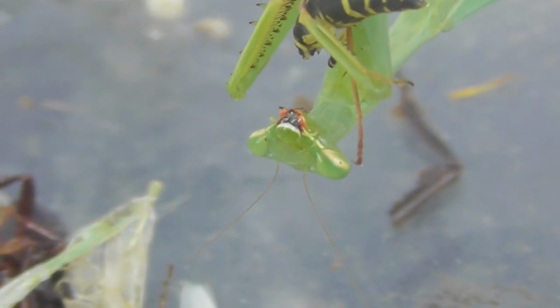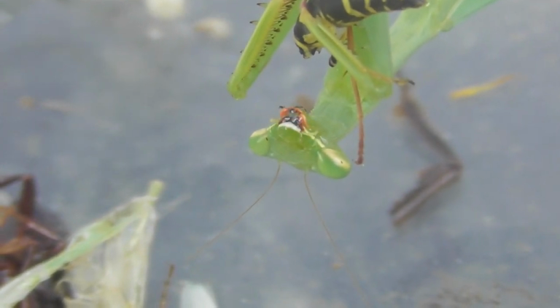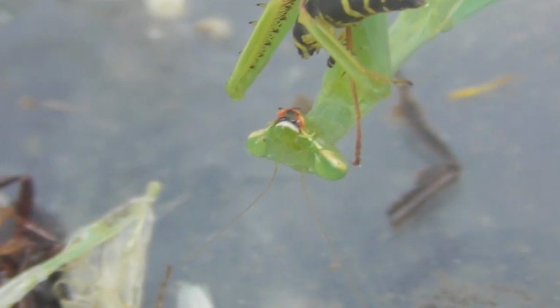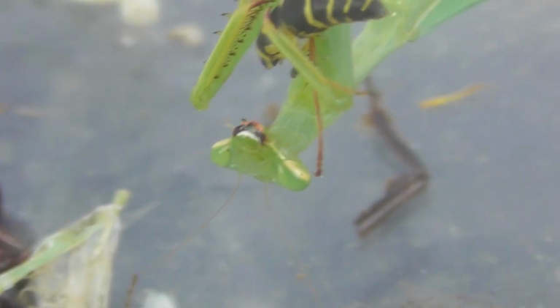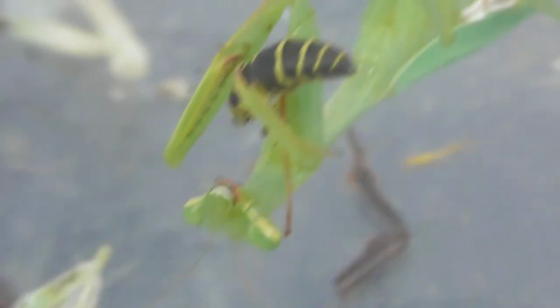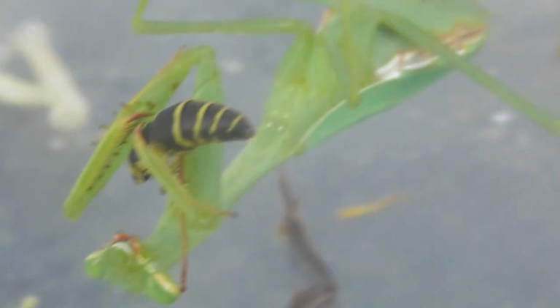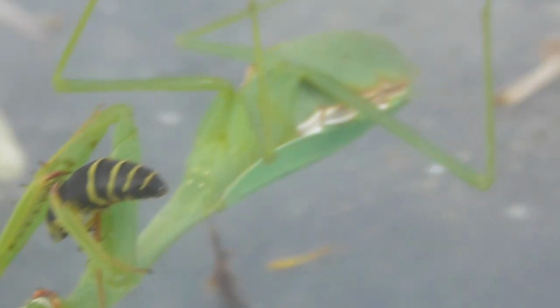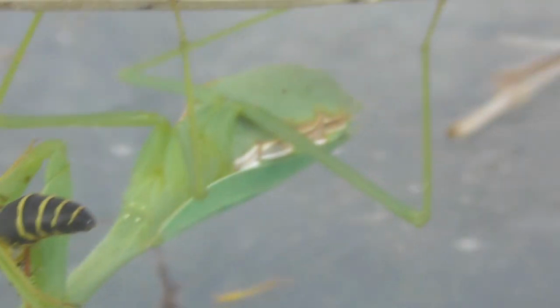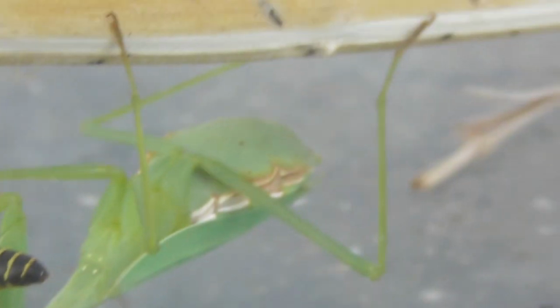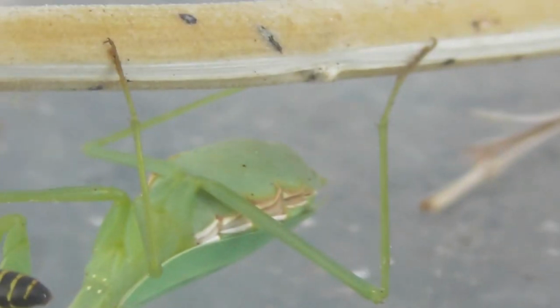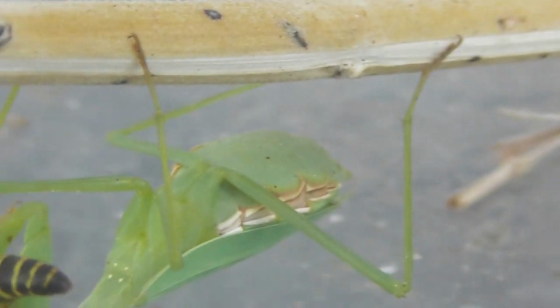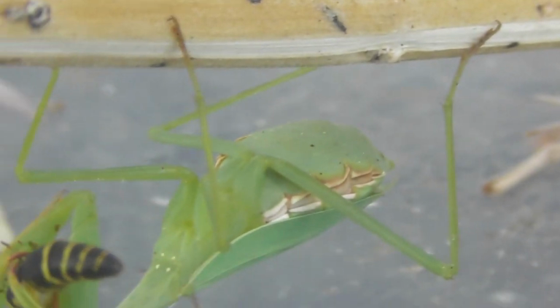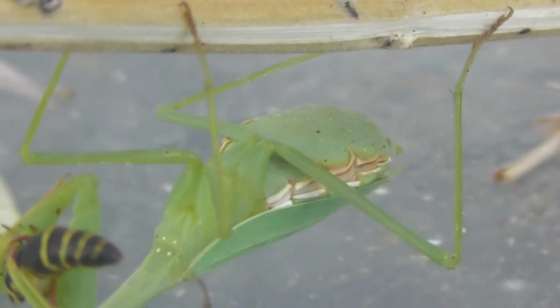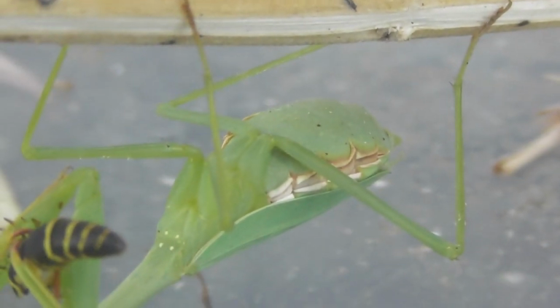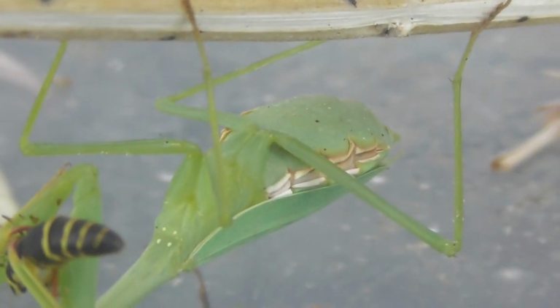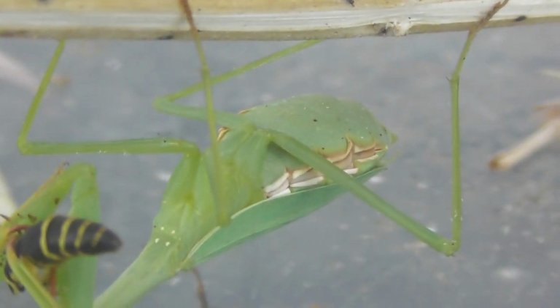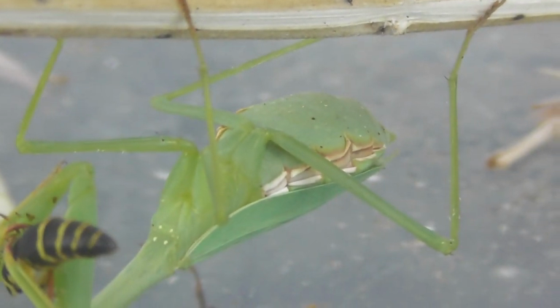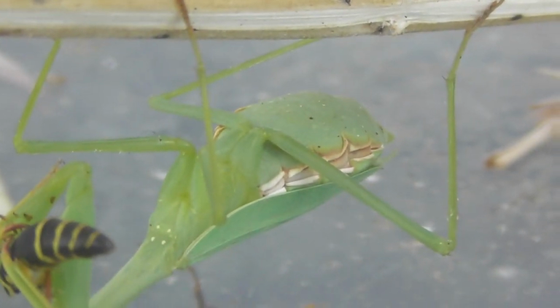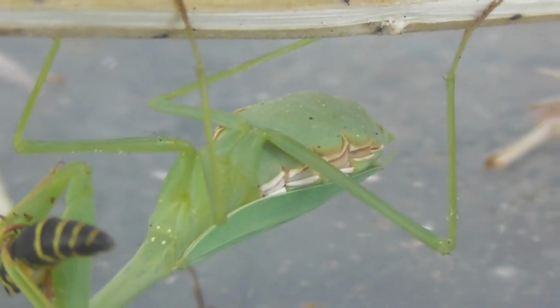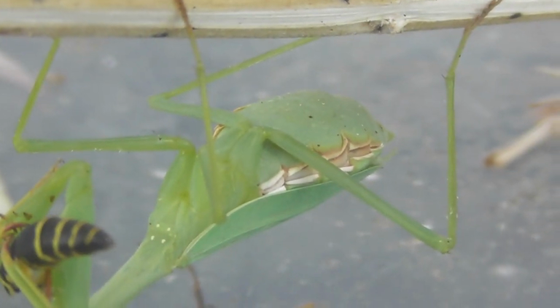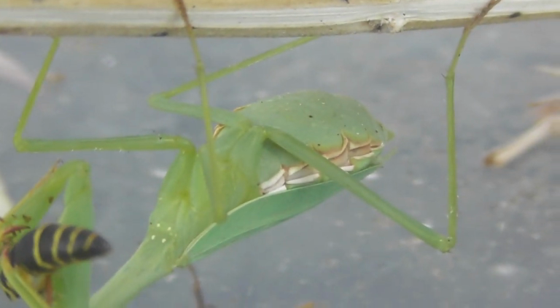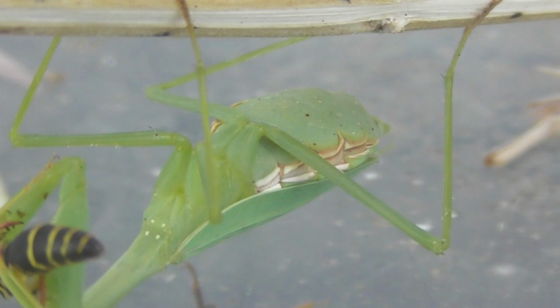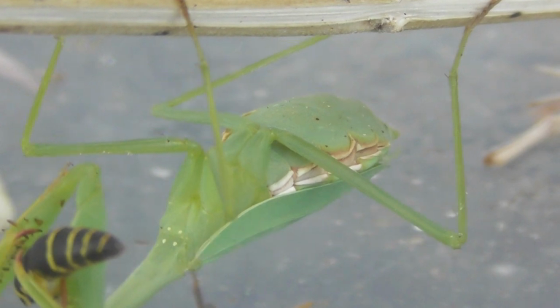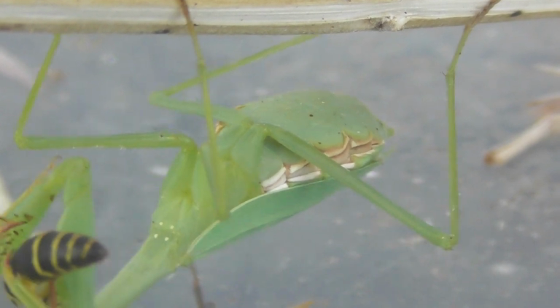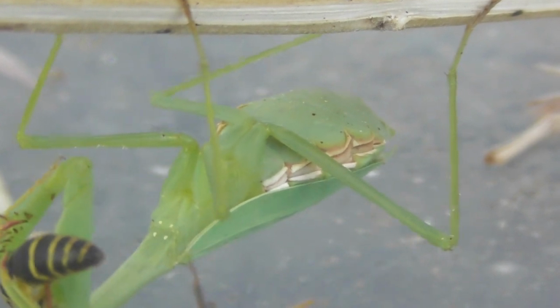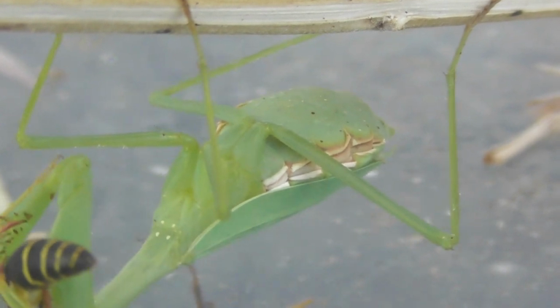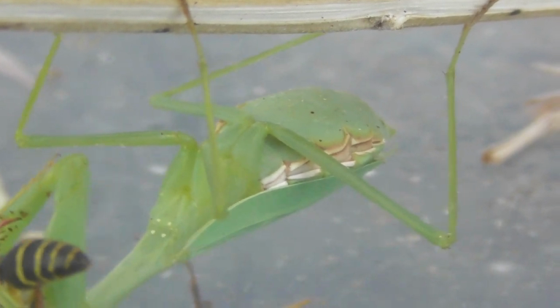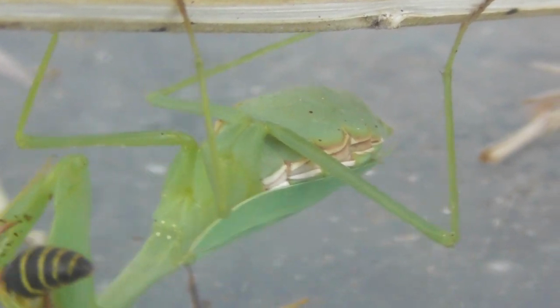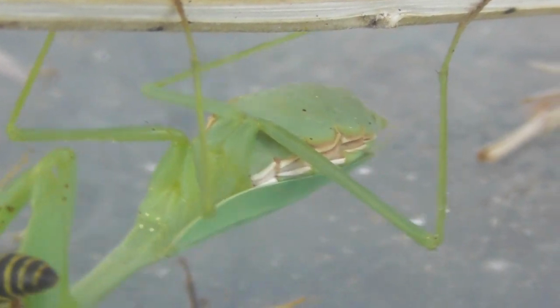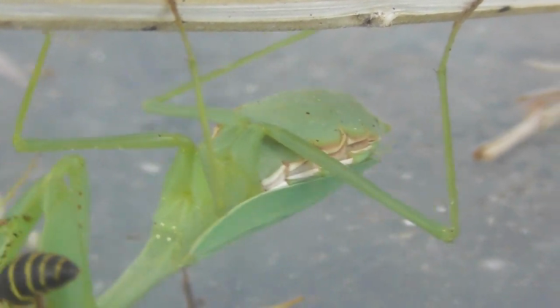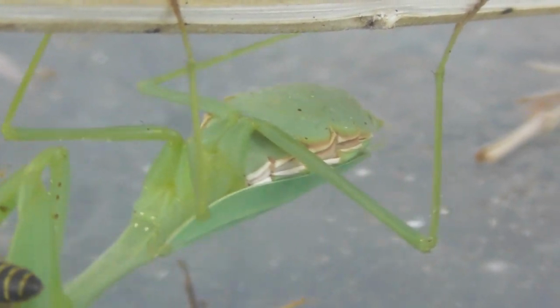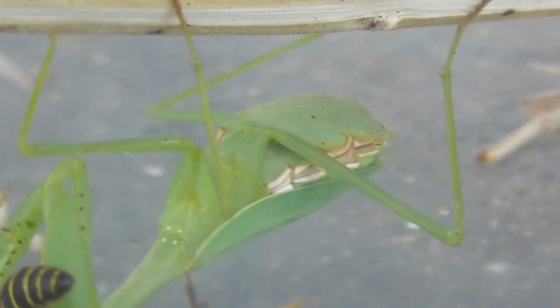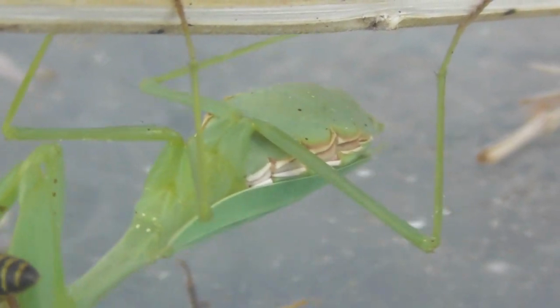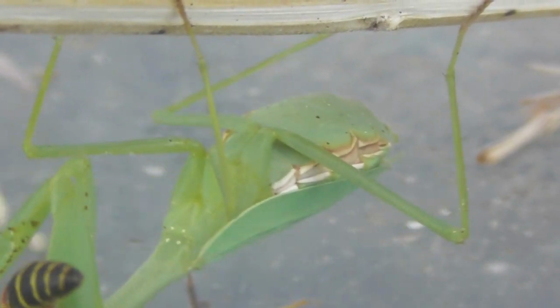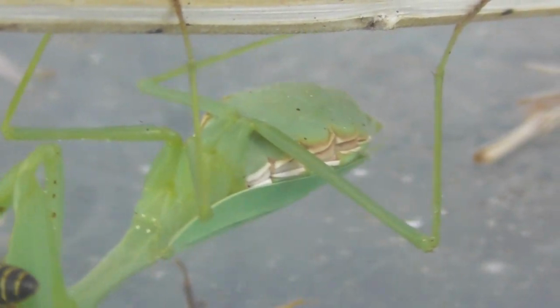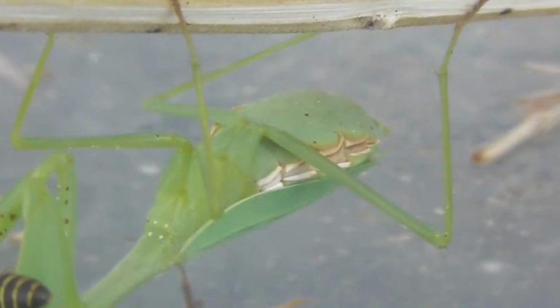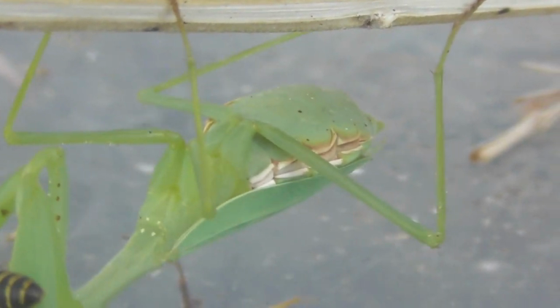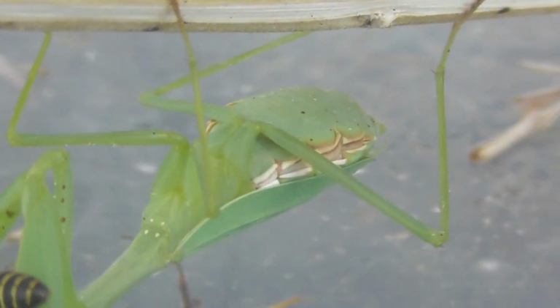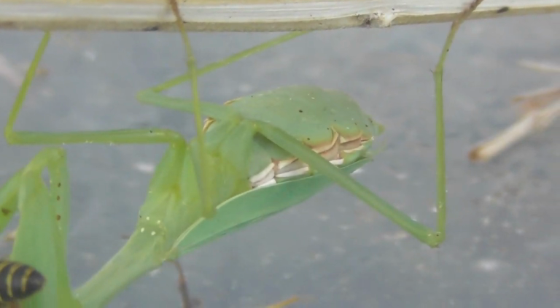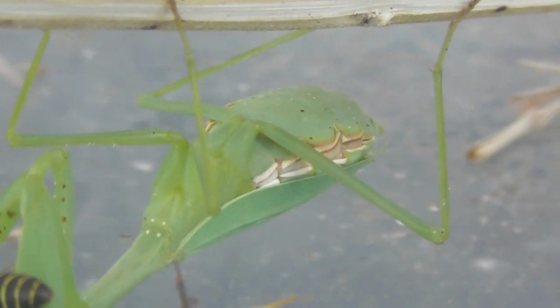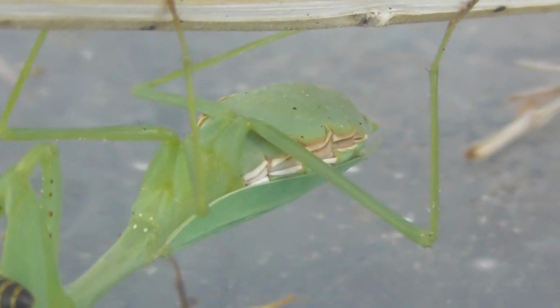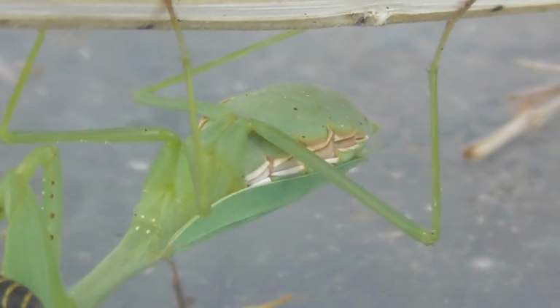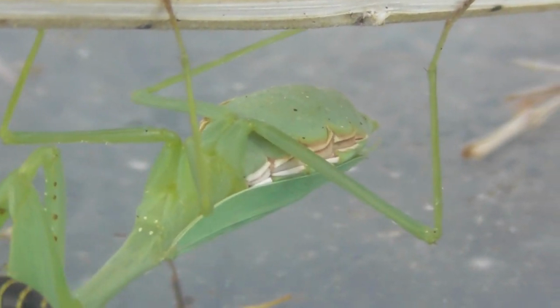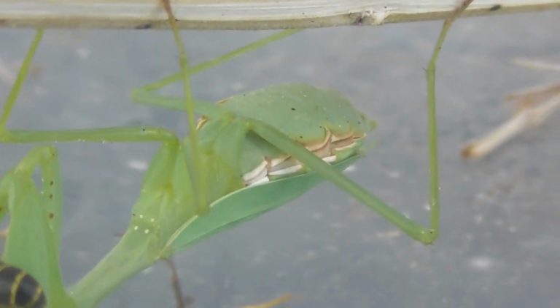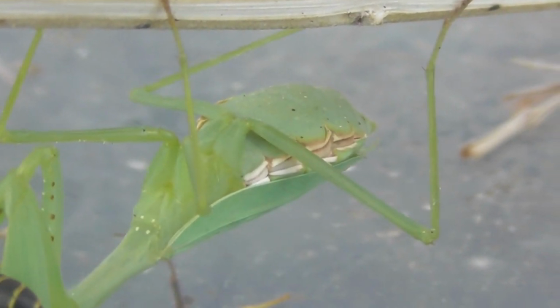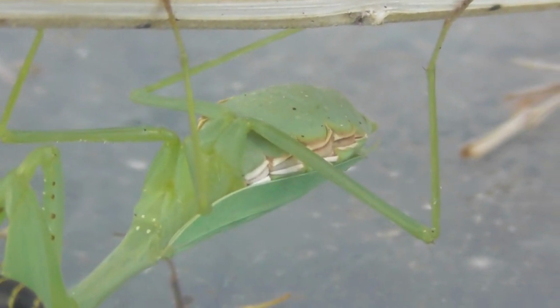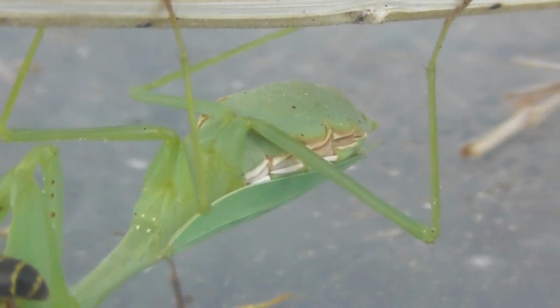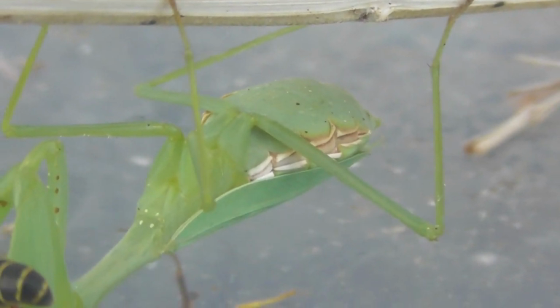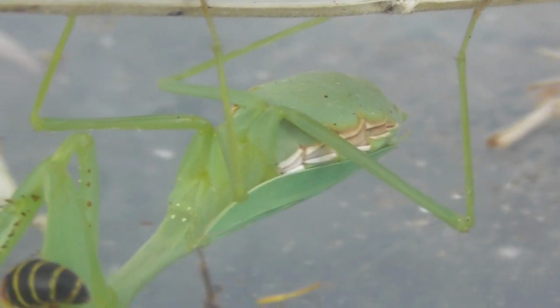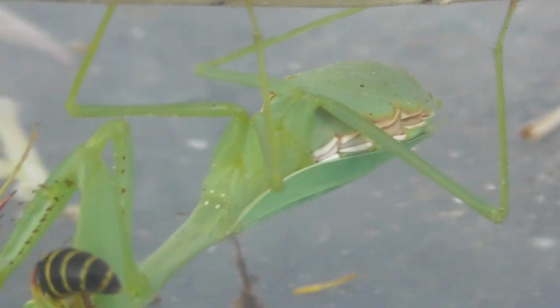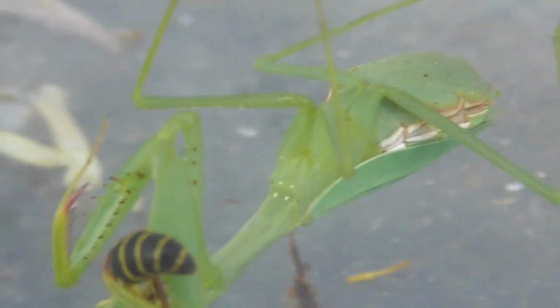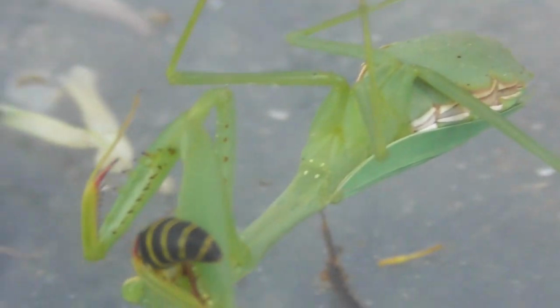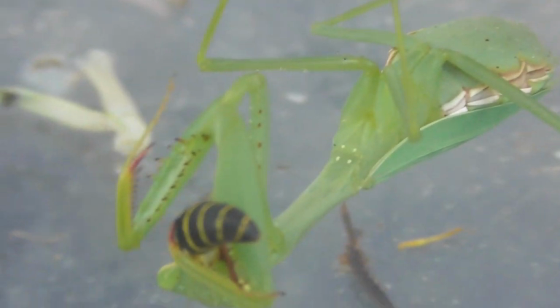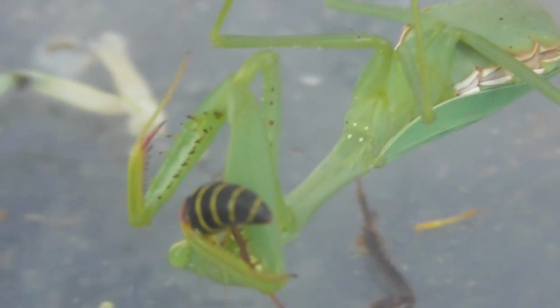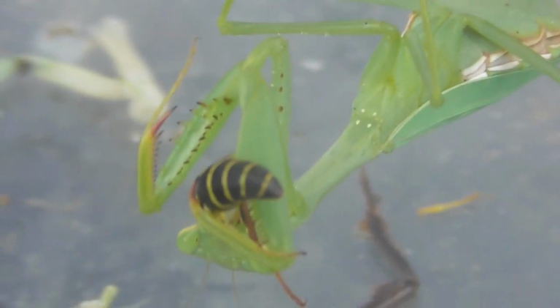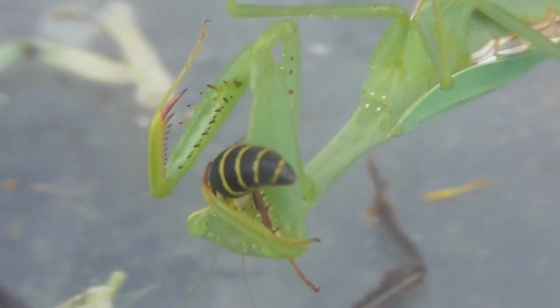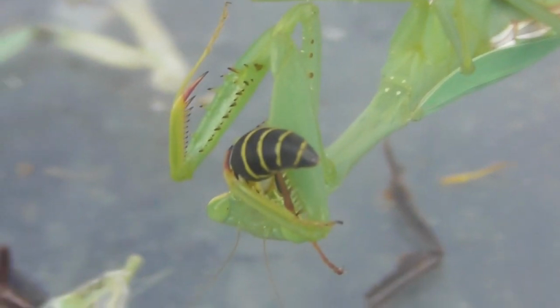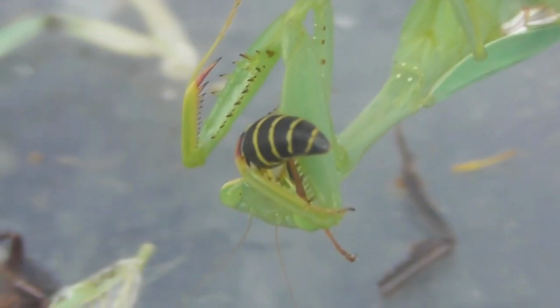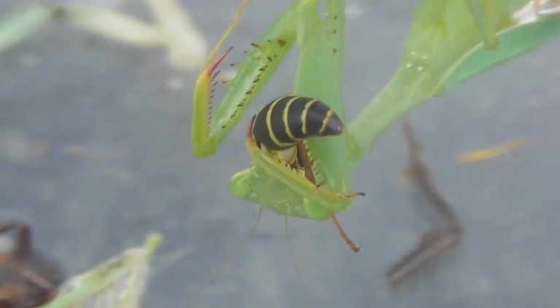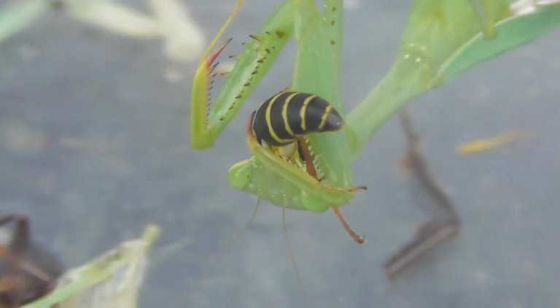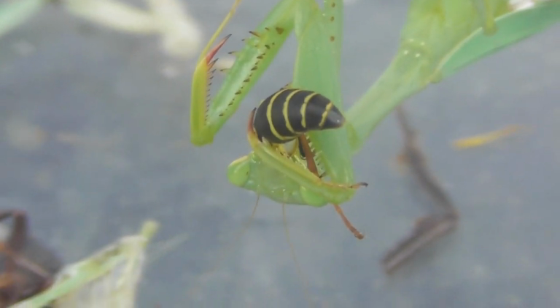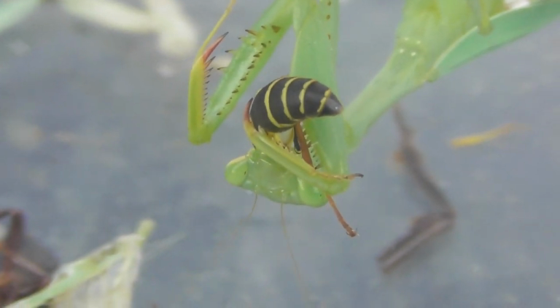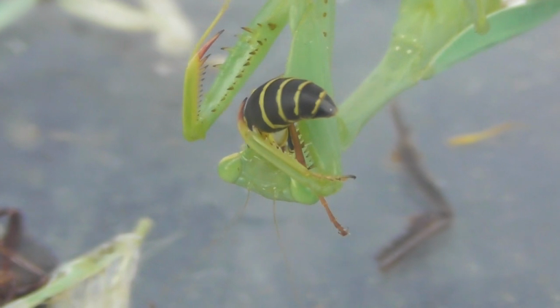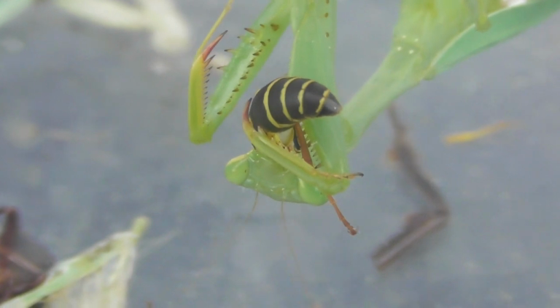And of course it all goes into the thorax here — the food tank of the mantis.